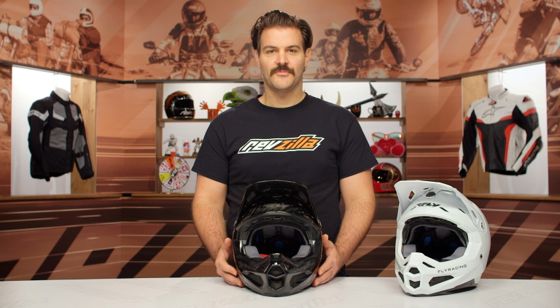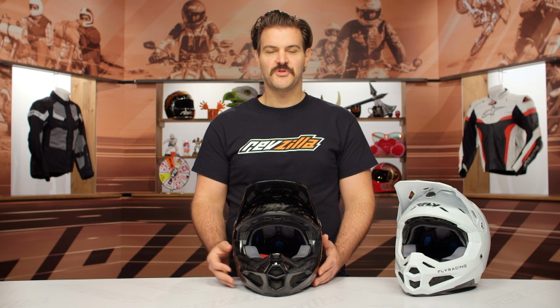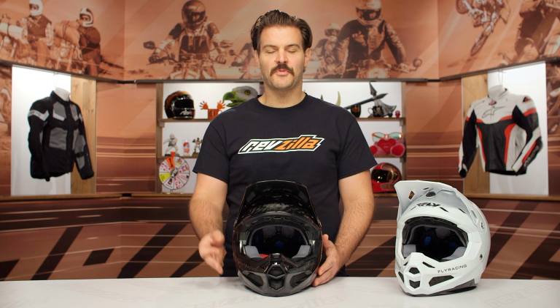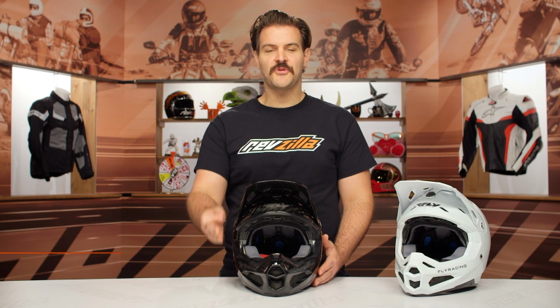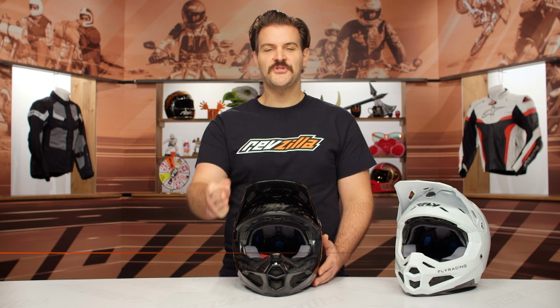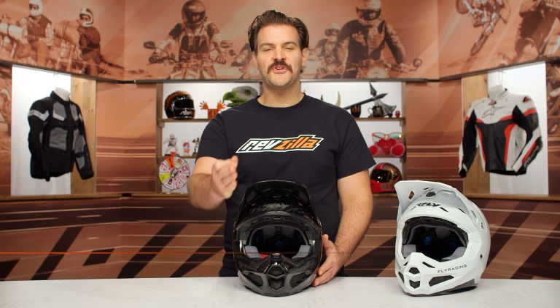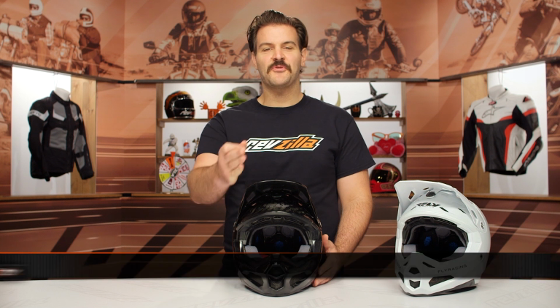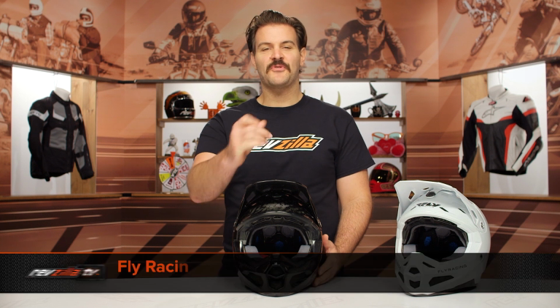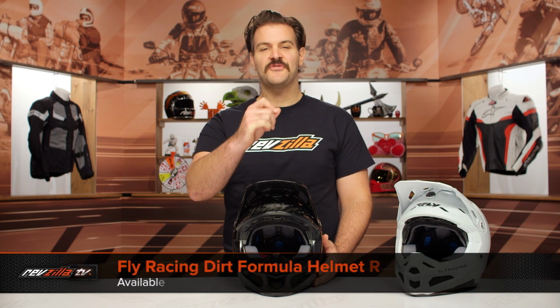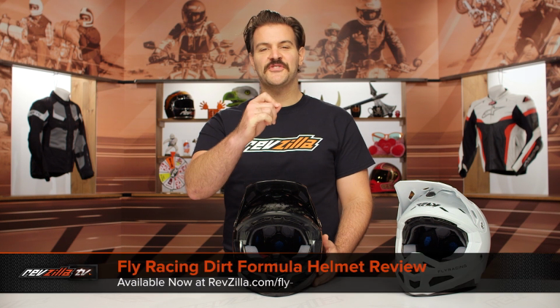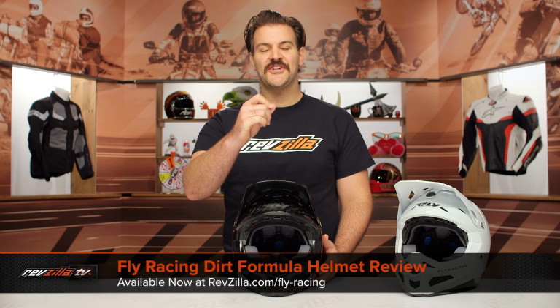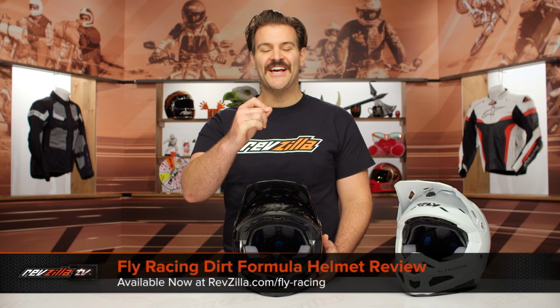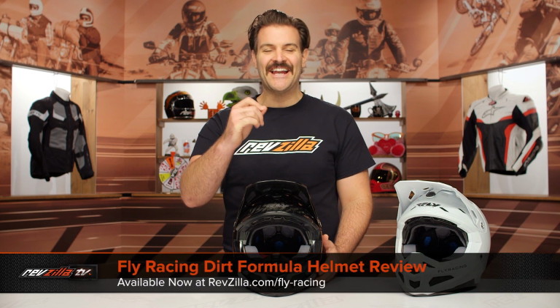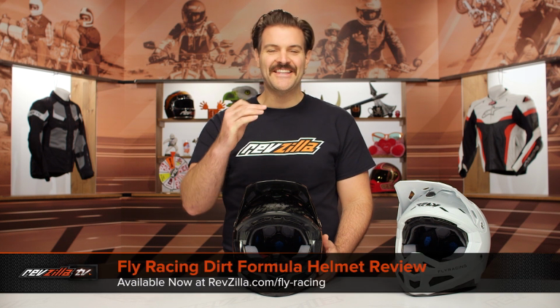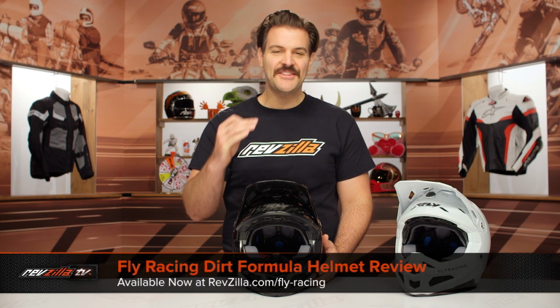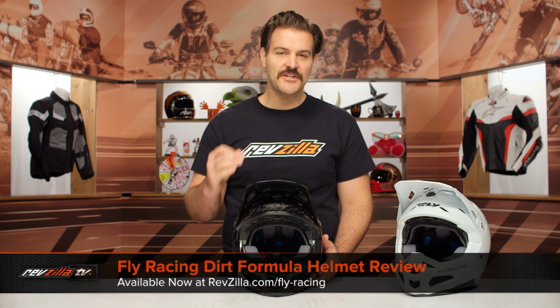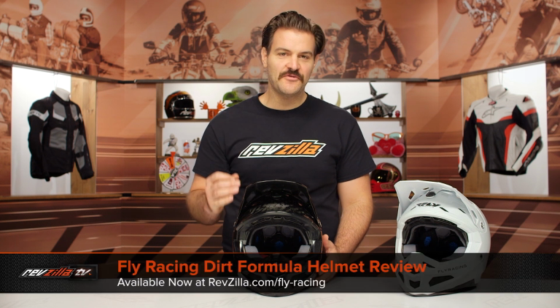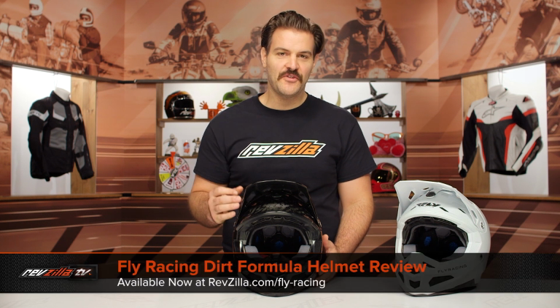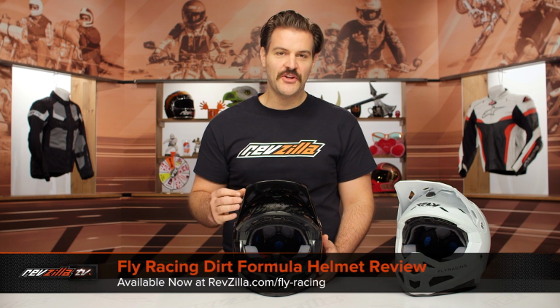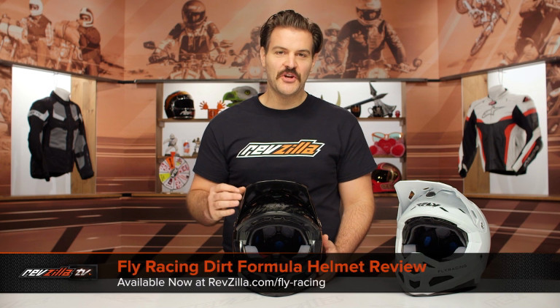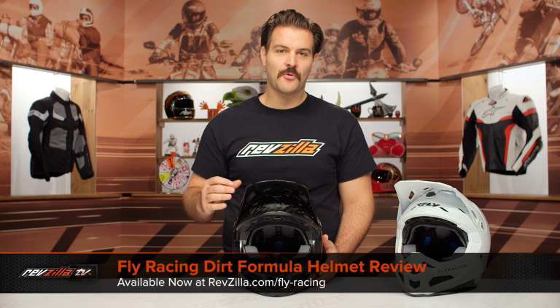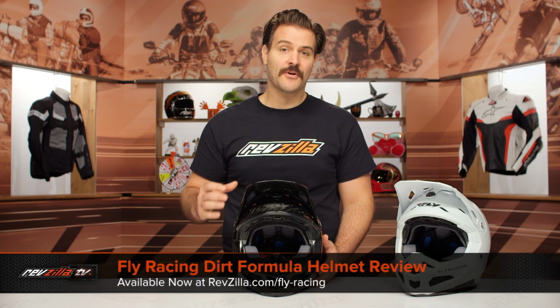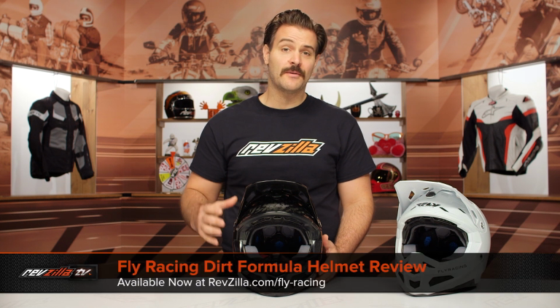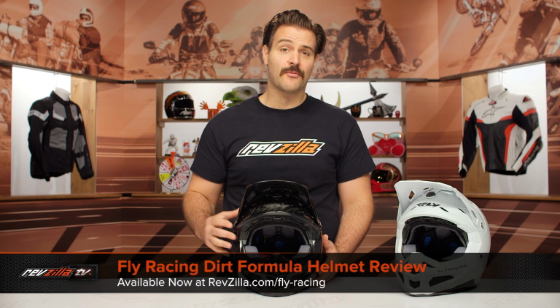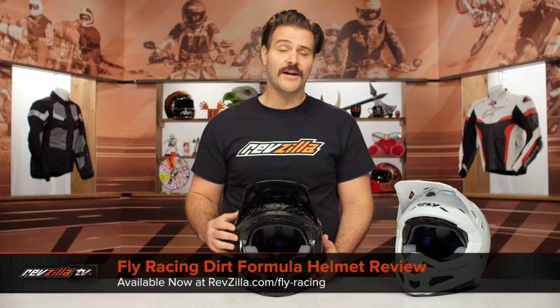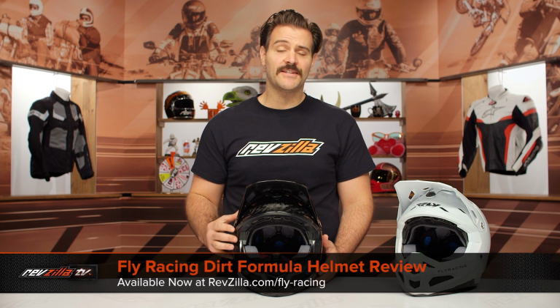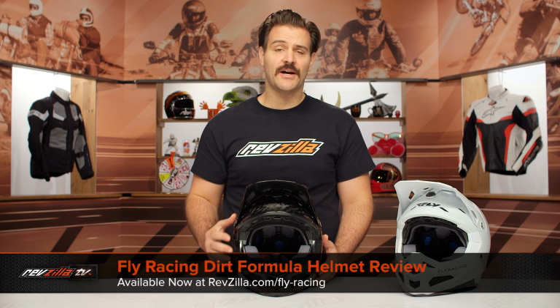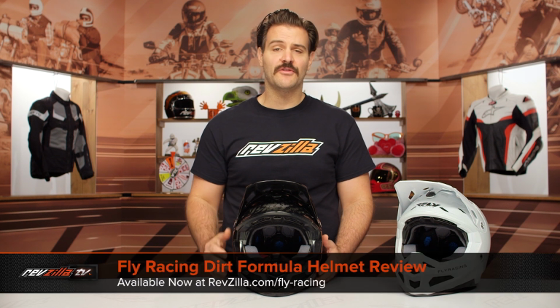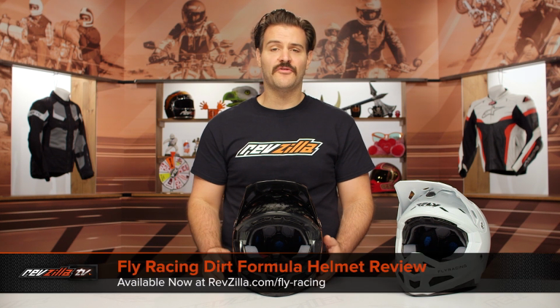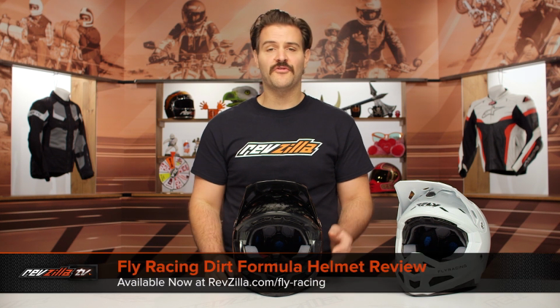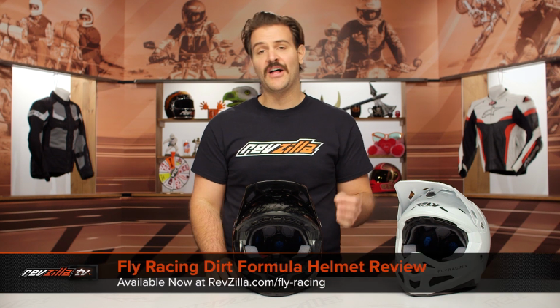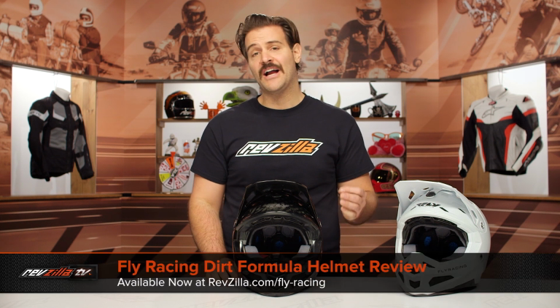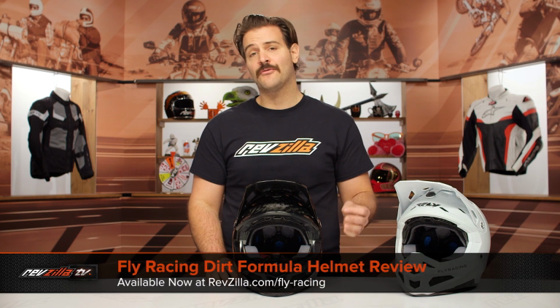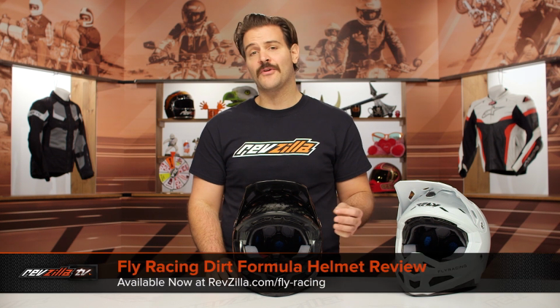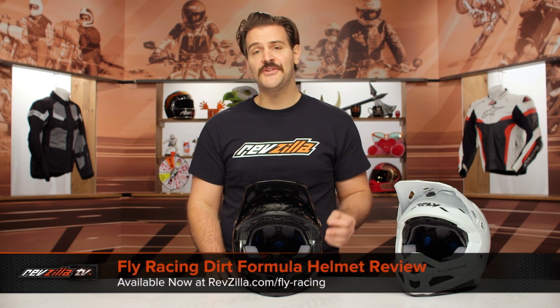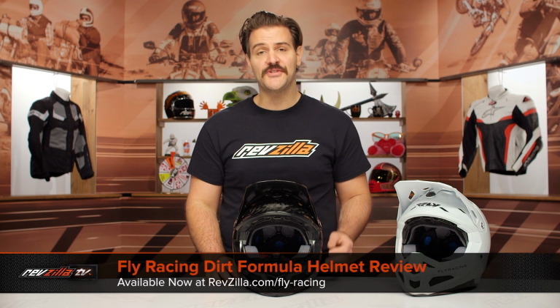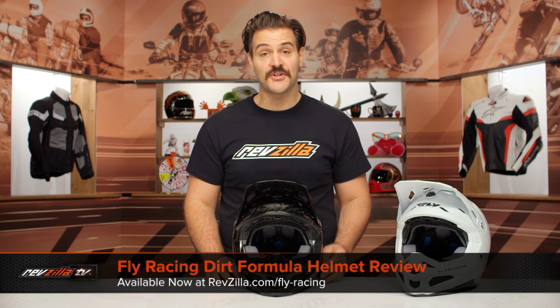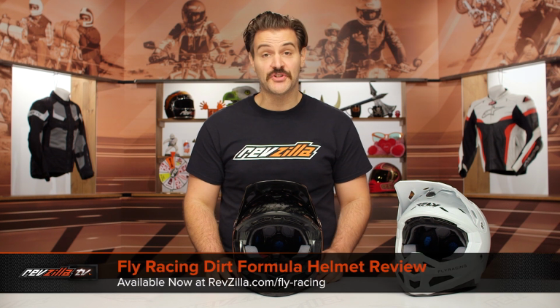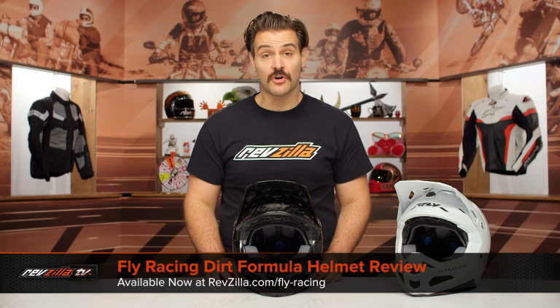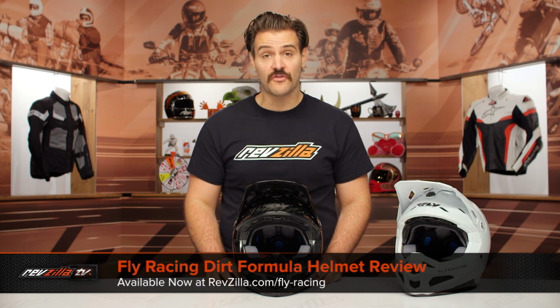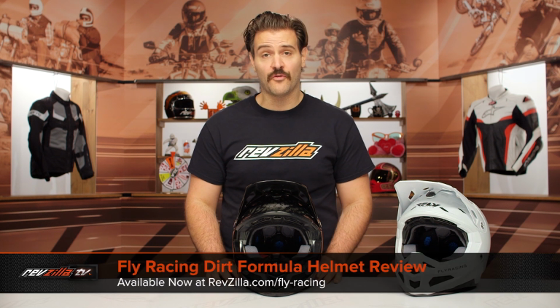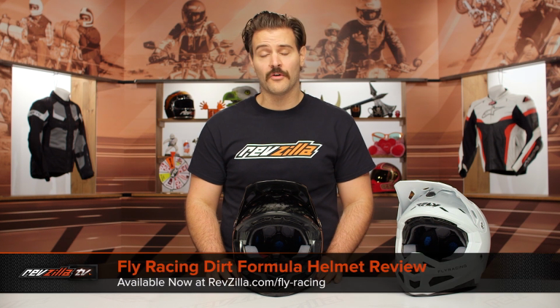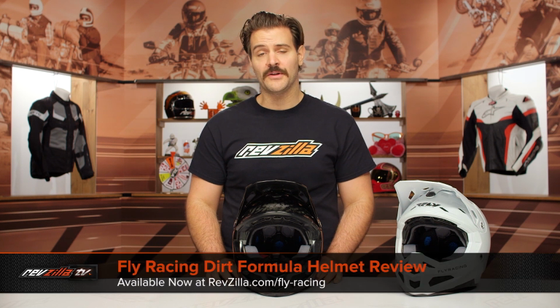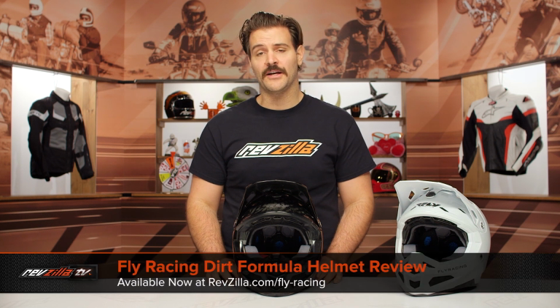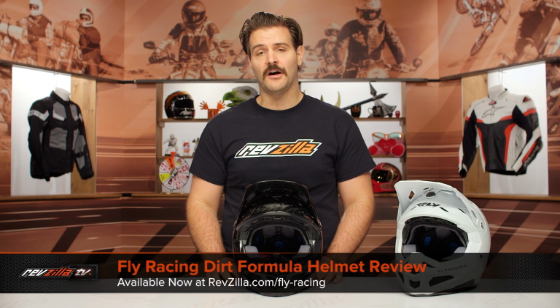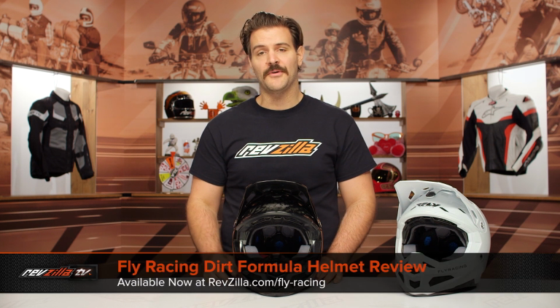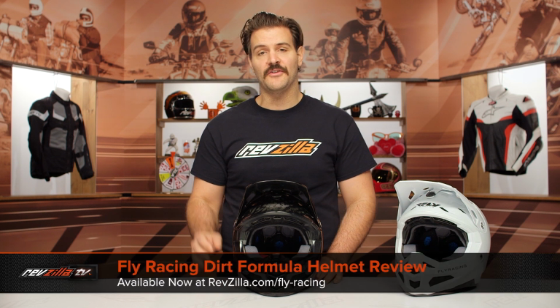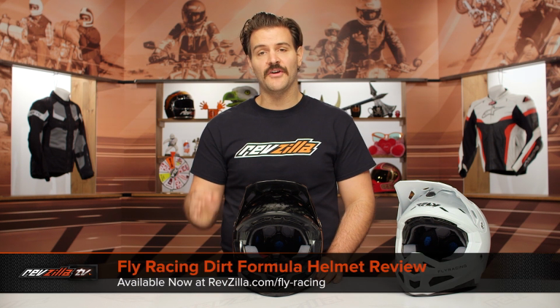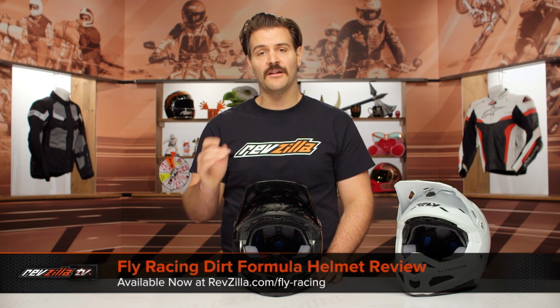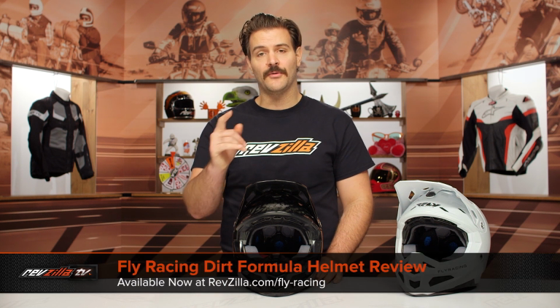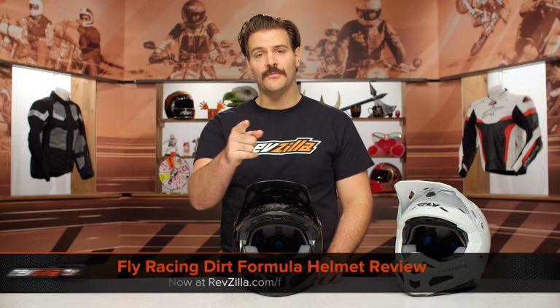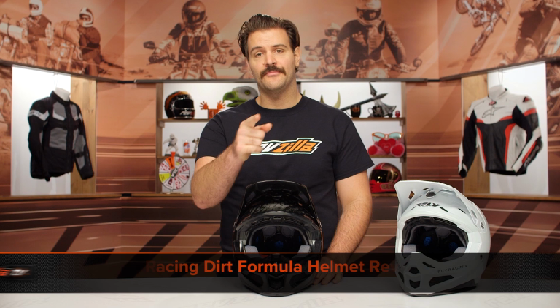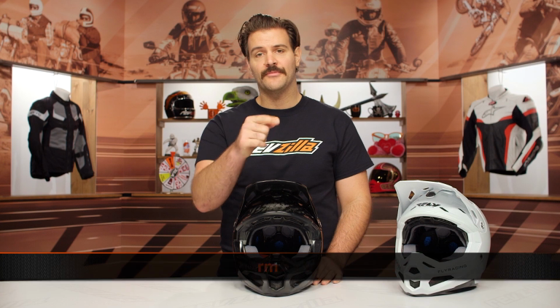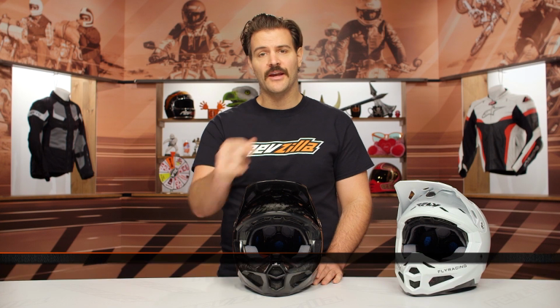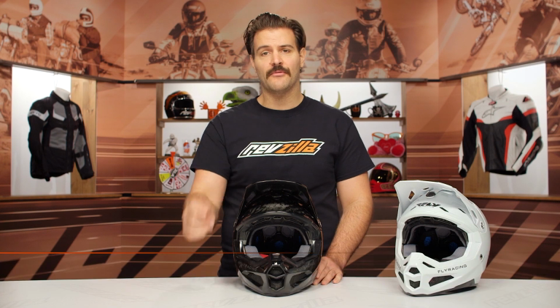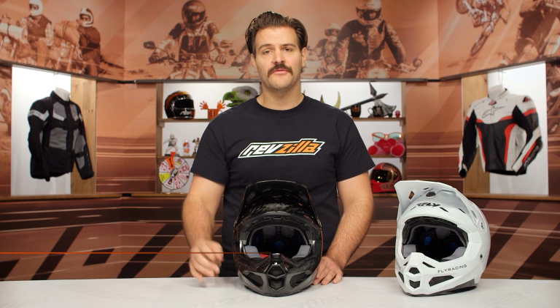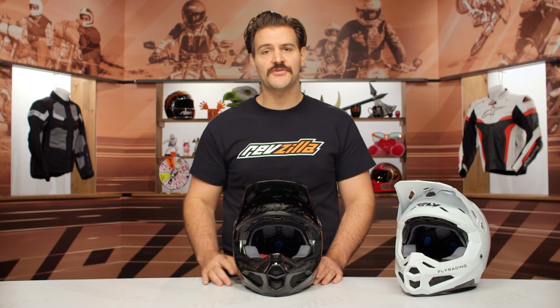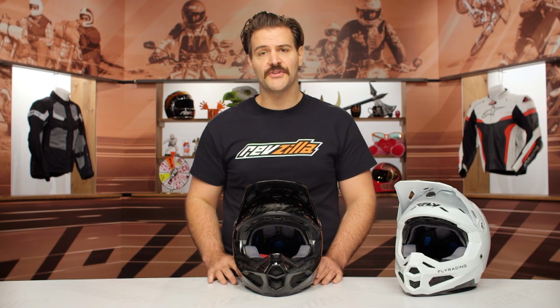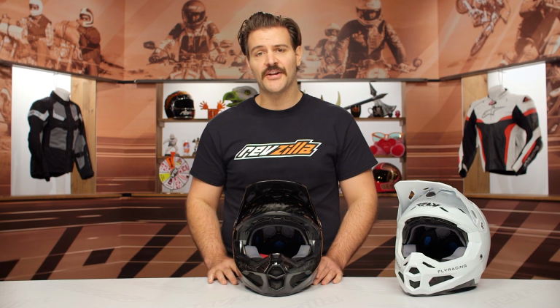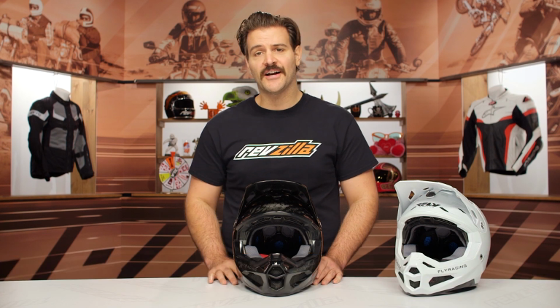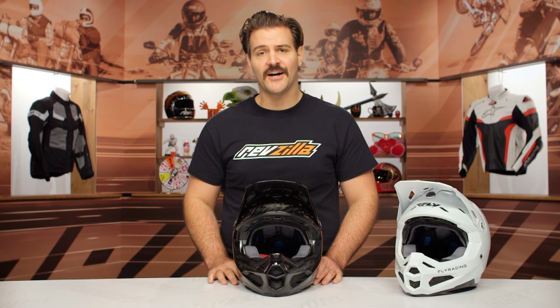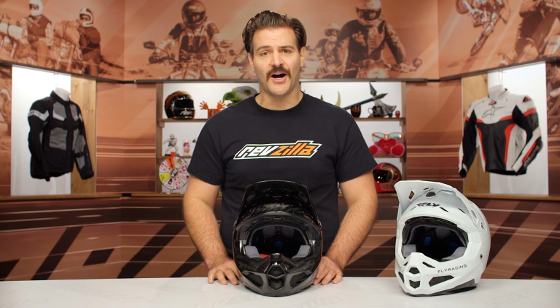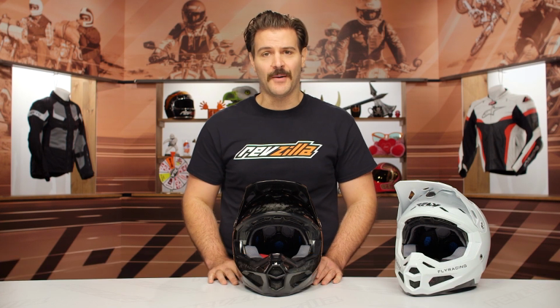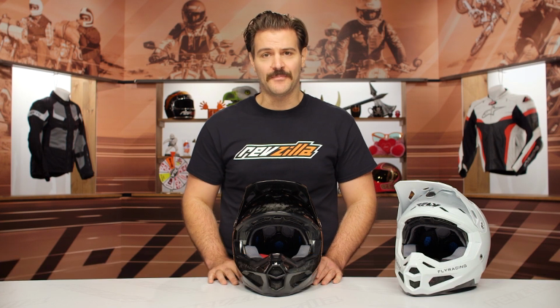Spurgeon here with RevZilla, and in this video we're going to break down the Fly Racing Dirt Formula Helmet, available at RevZilla.com.